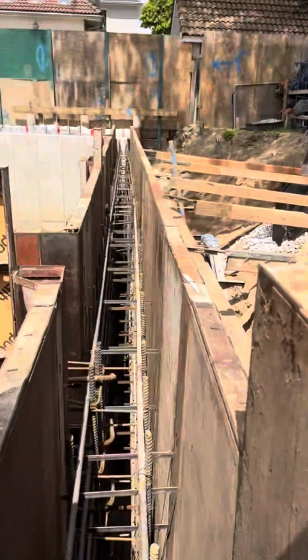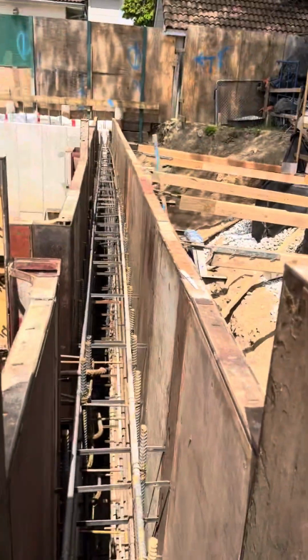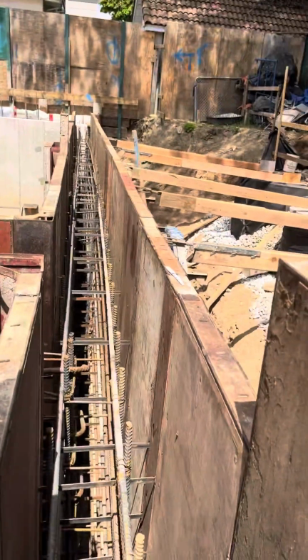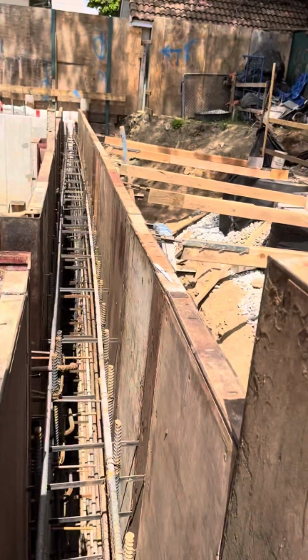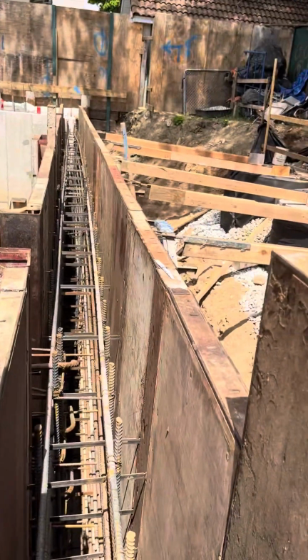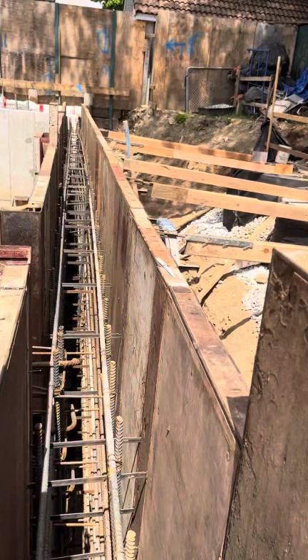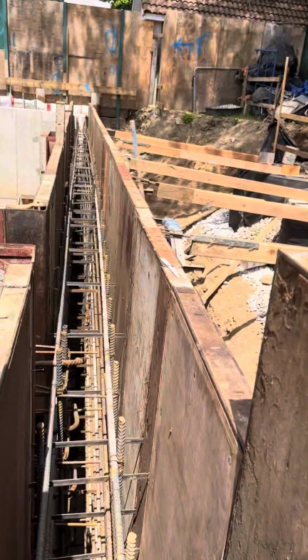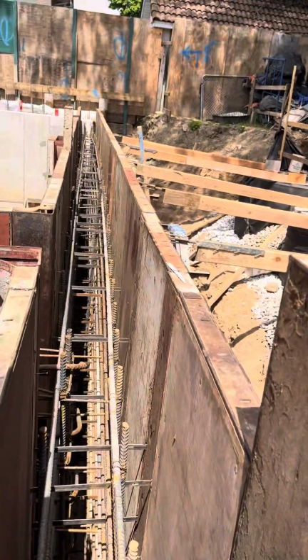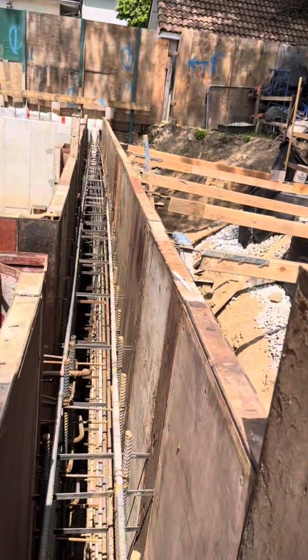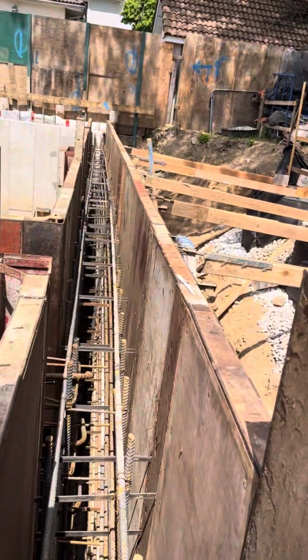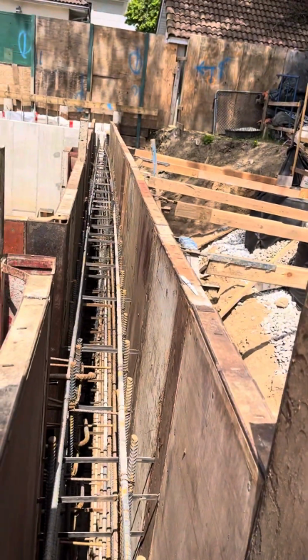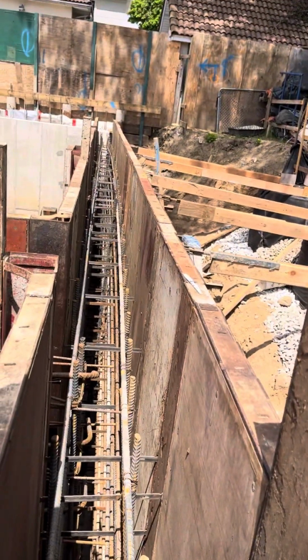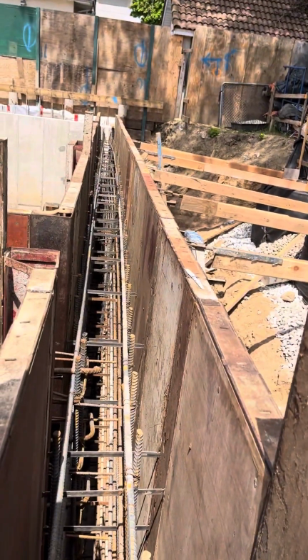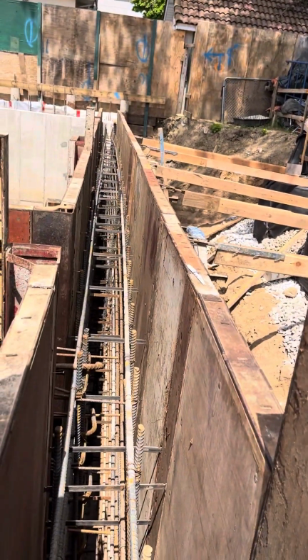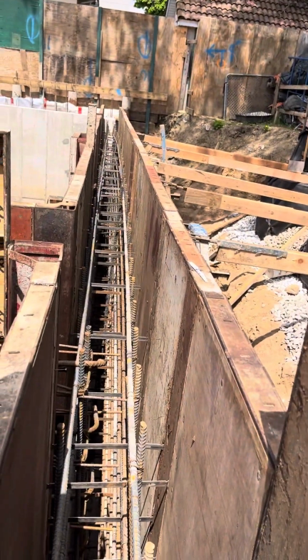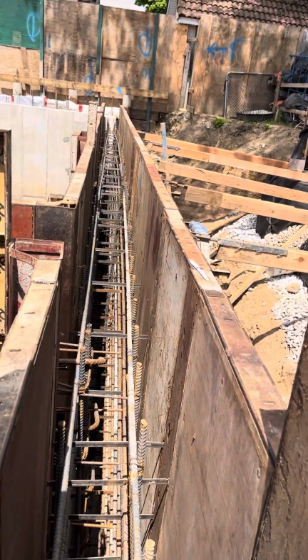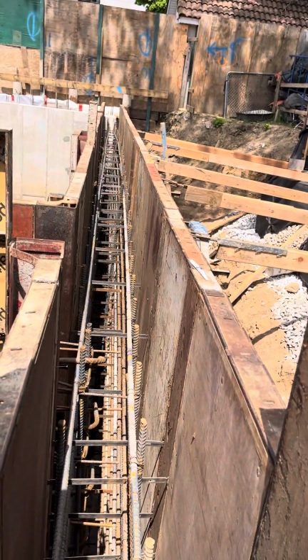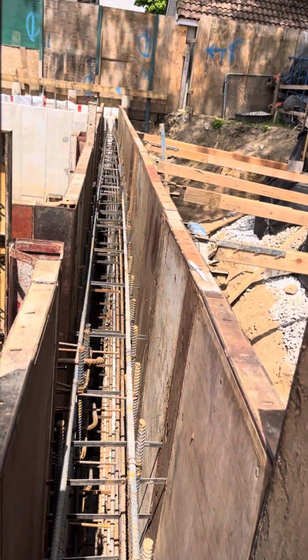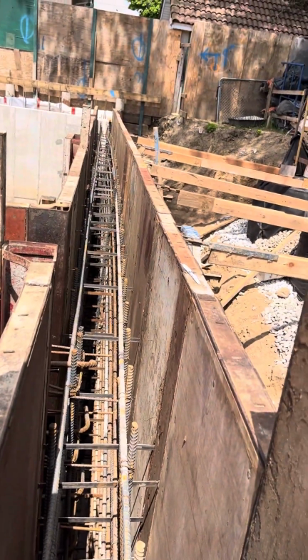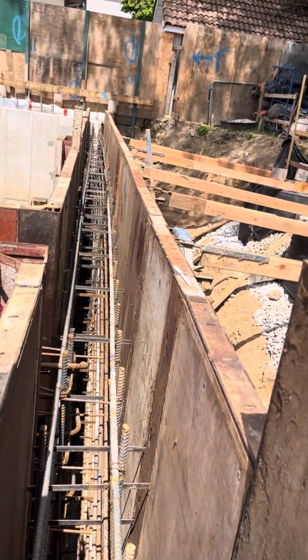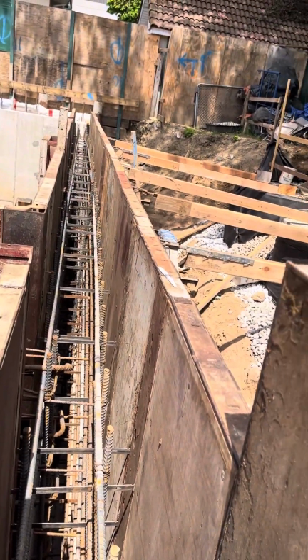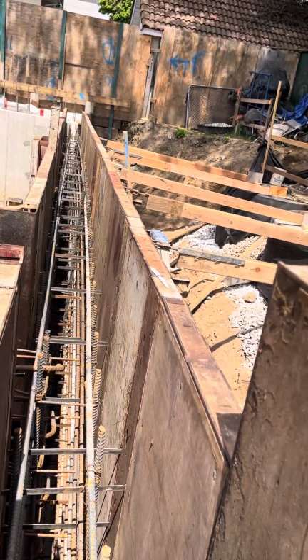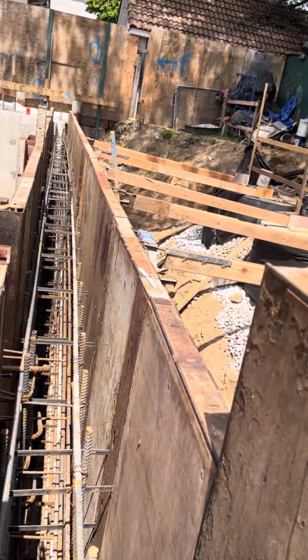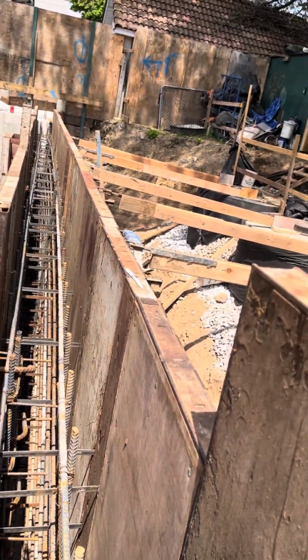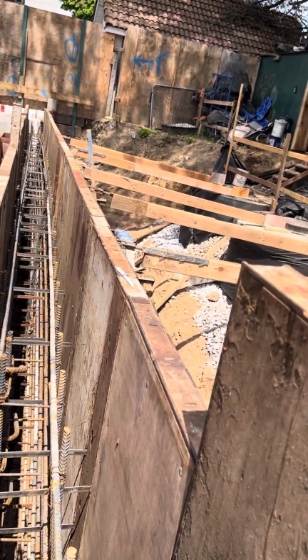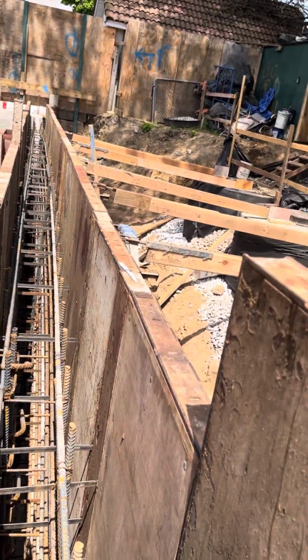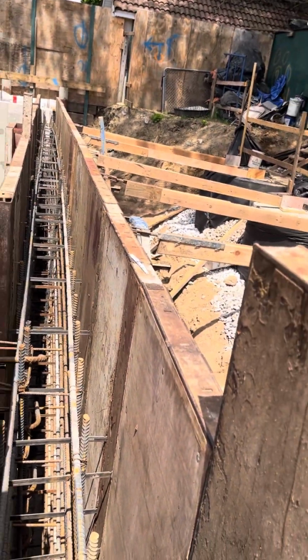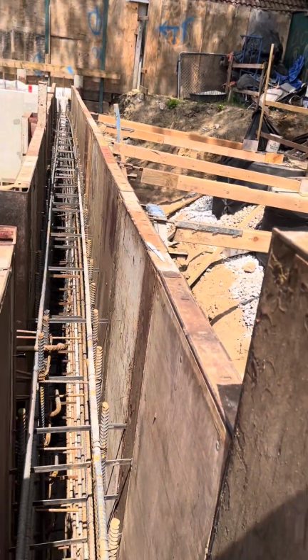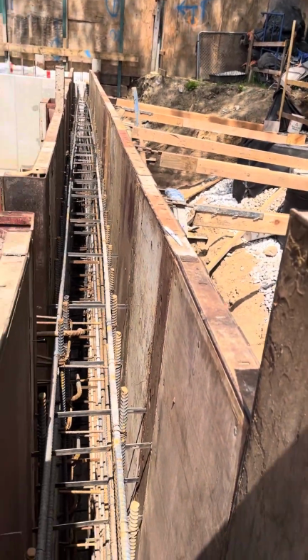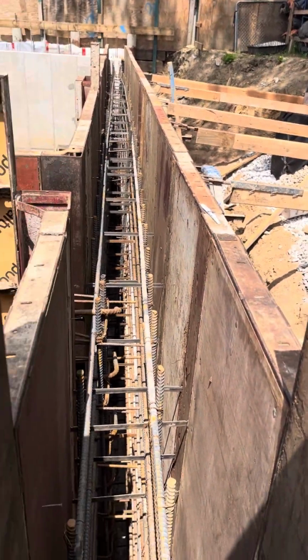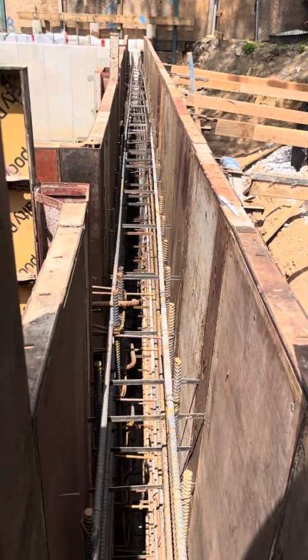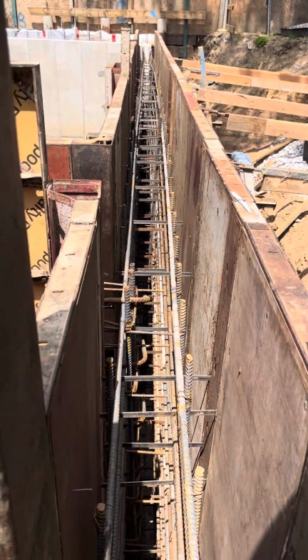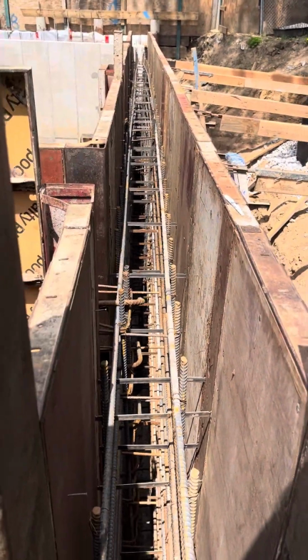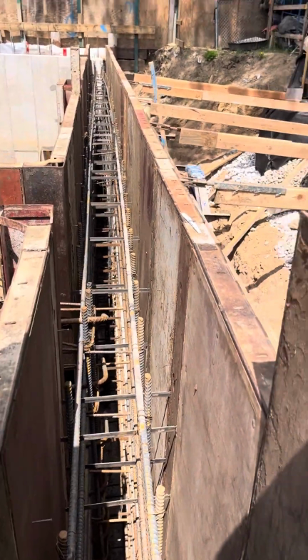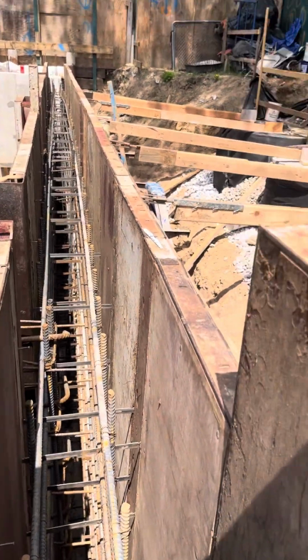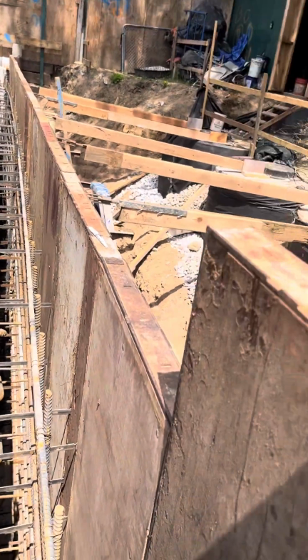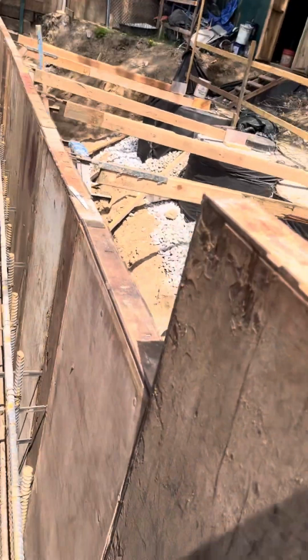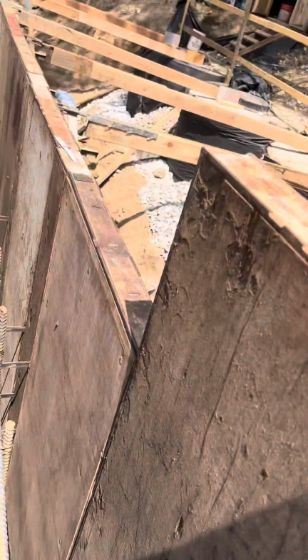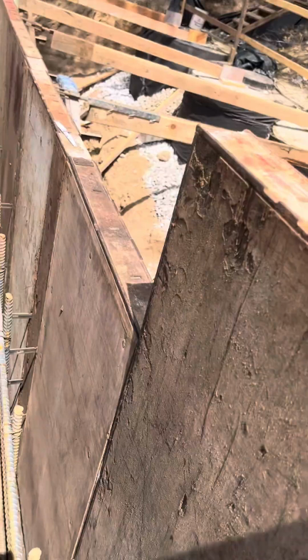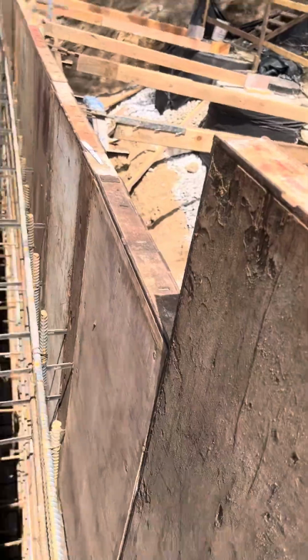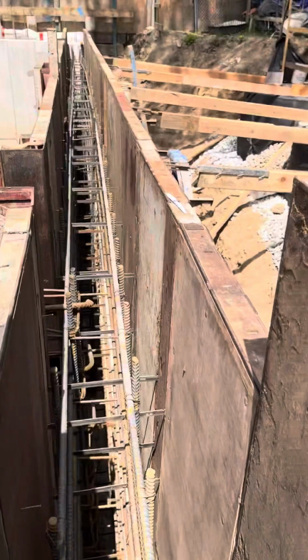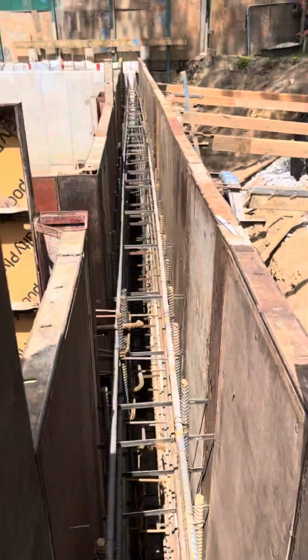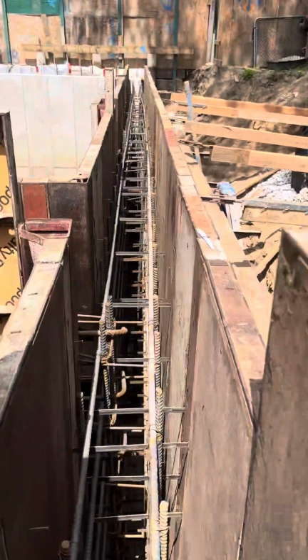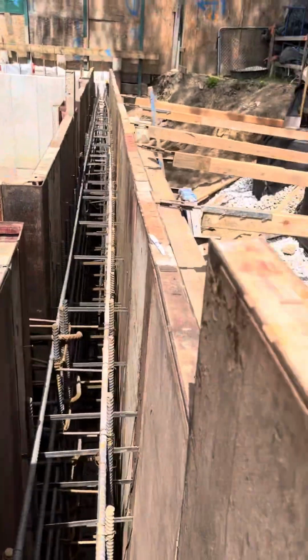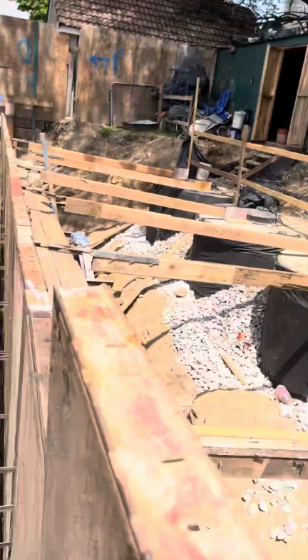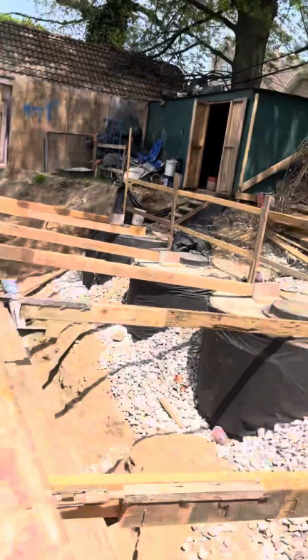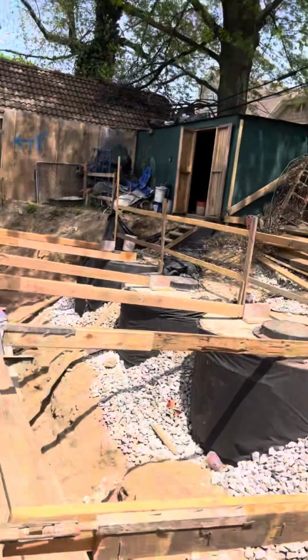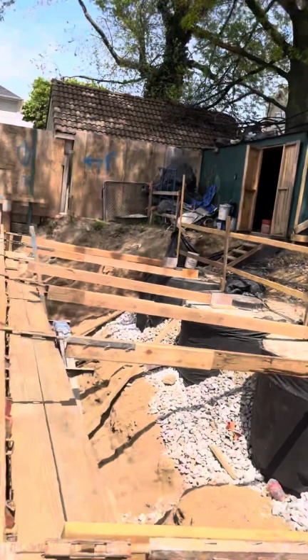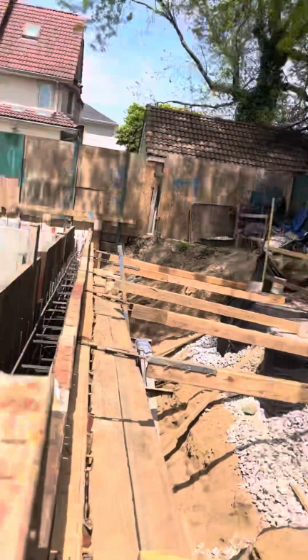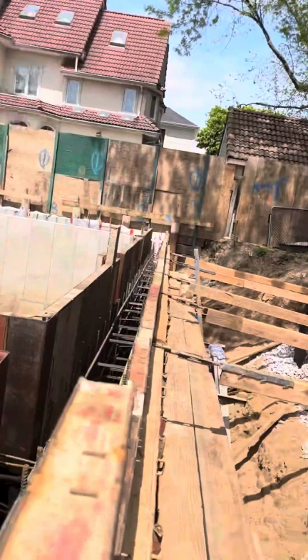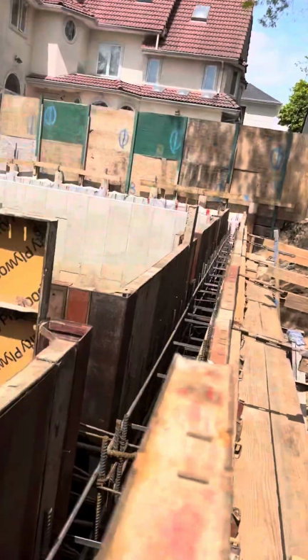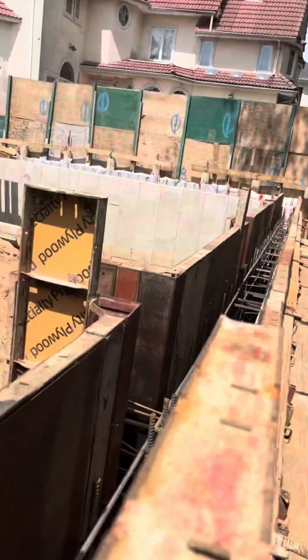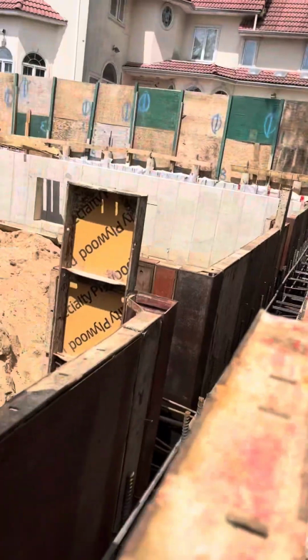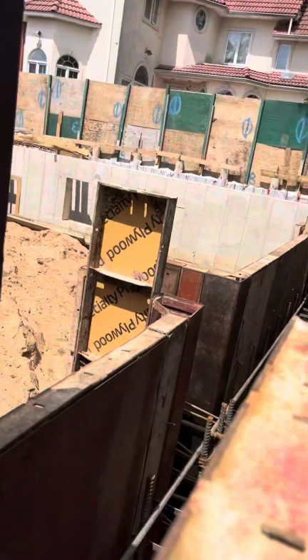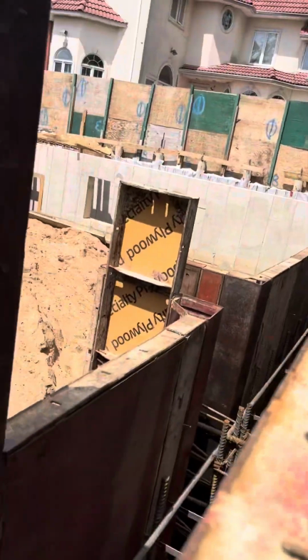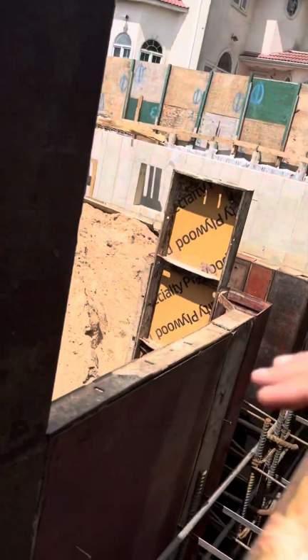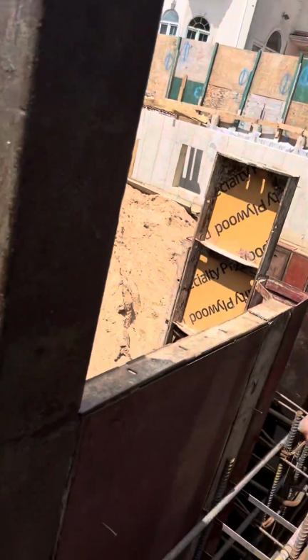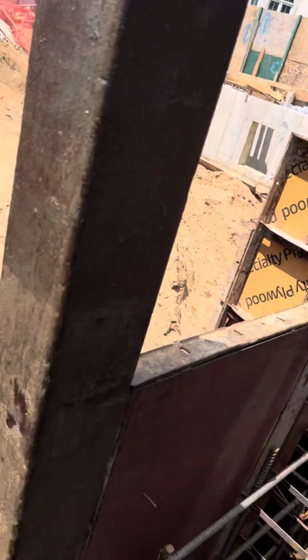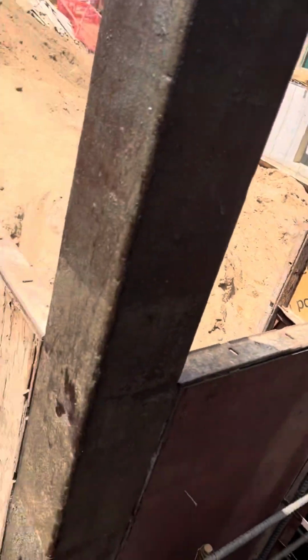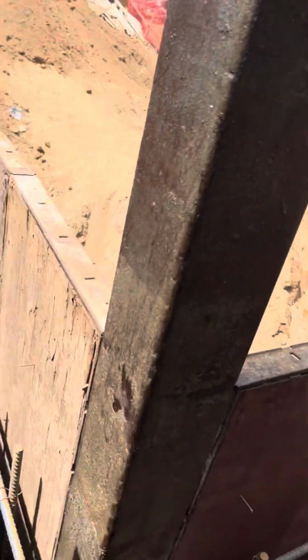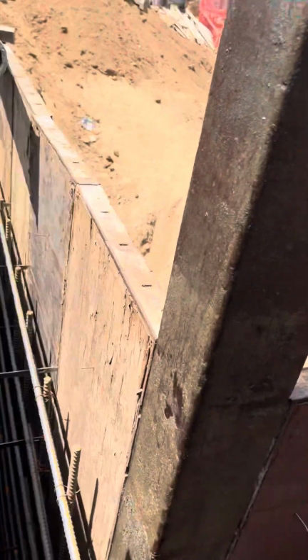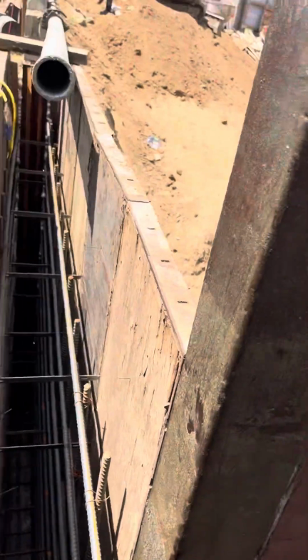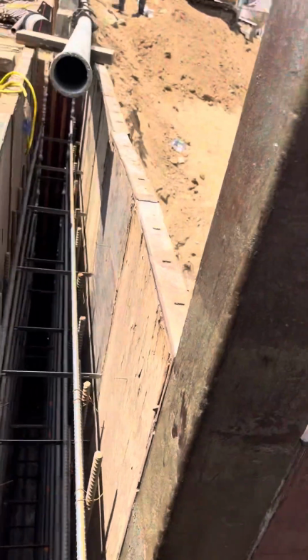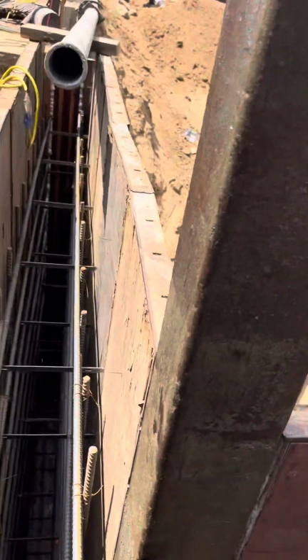Aqui tengo las numero 6 a 12 — dice varilla numero 6.